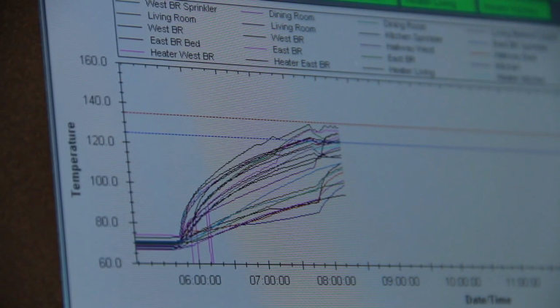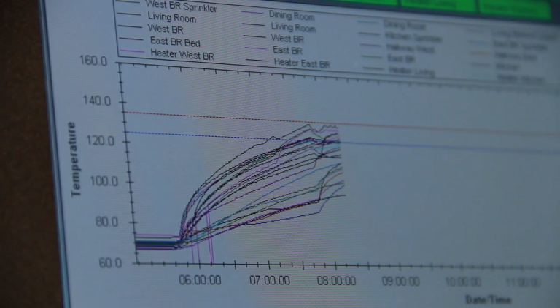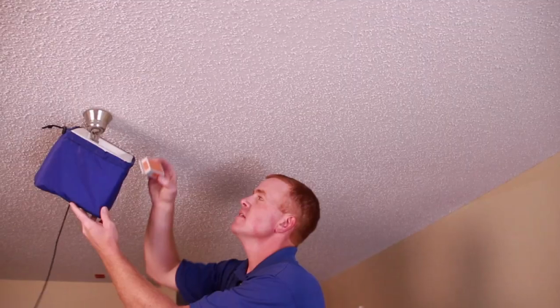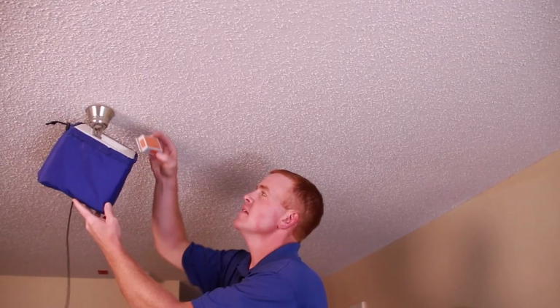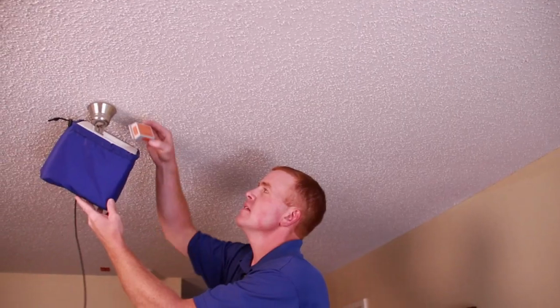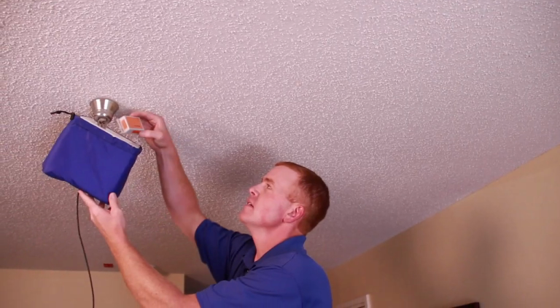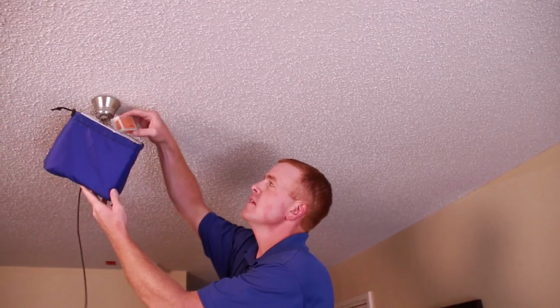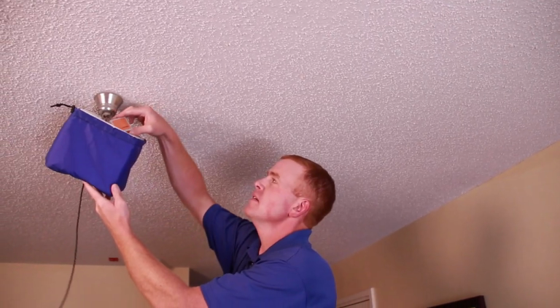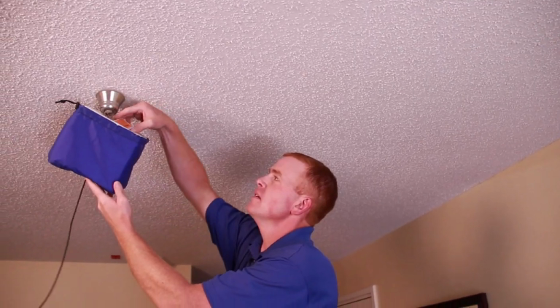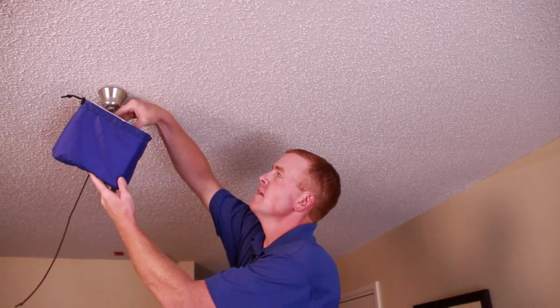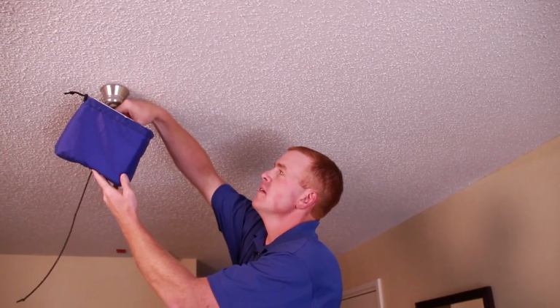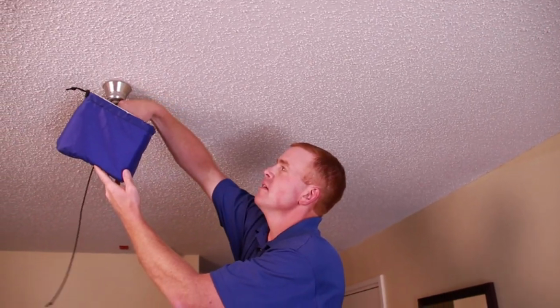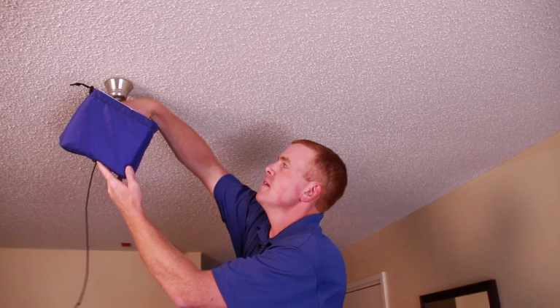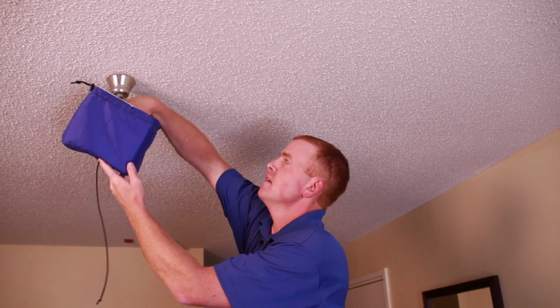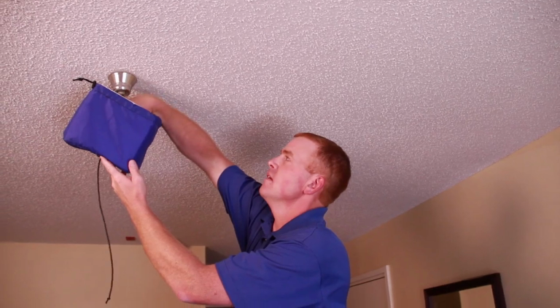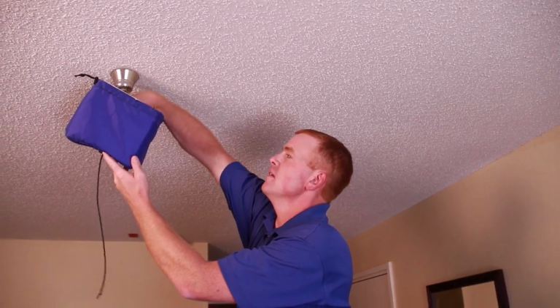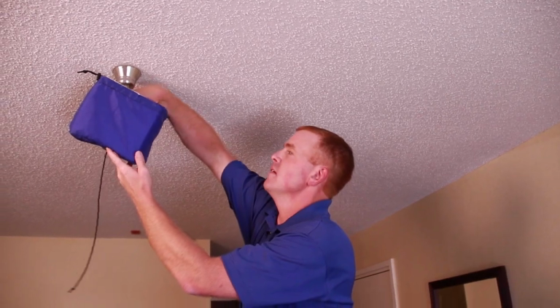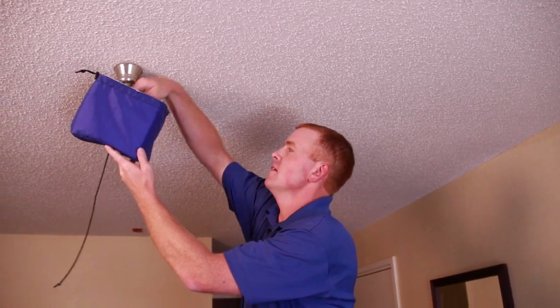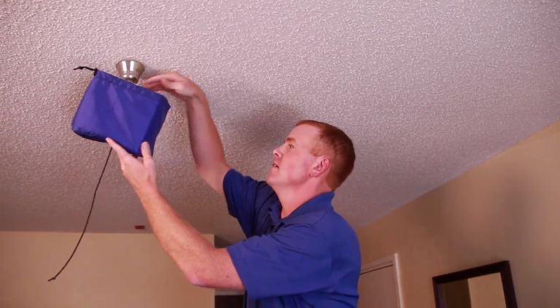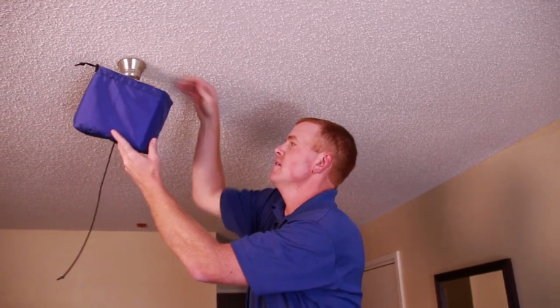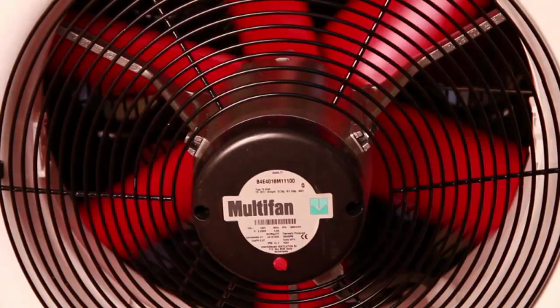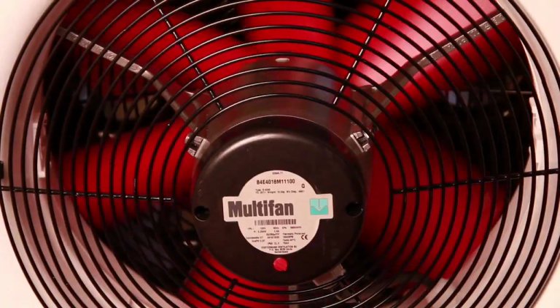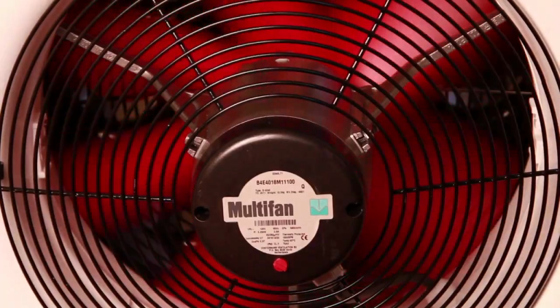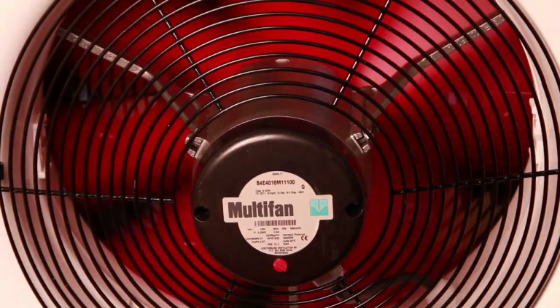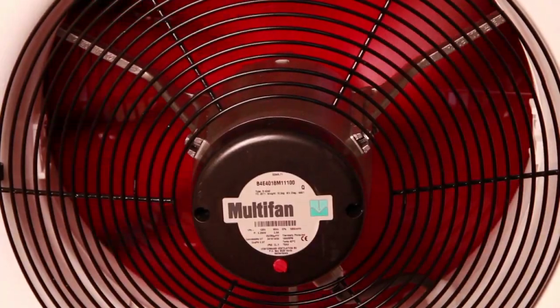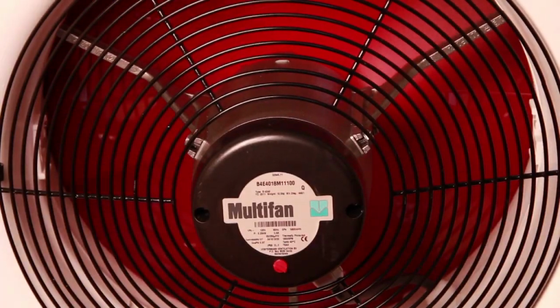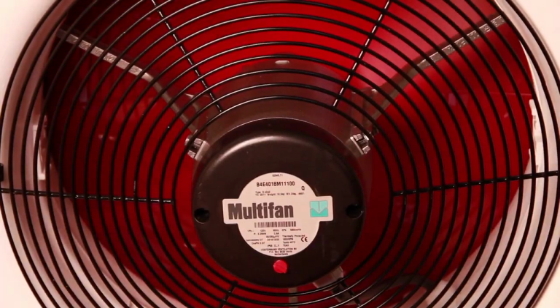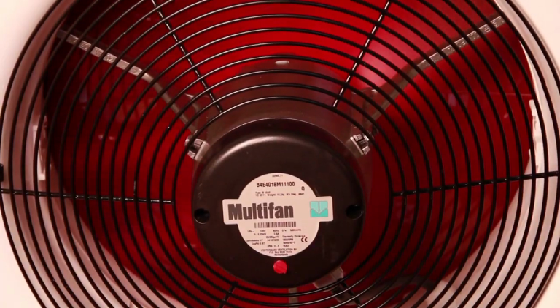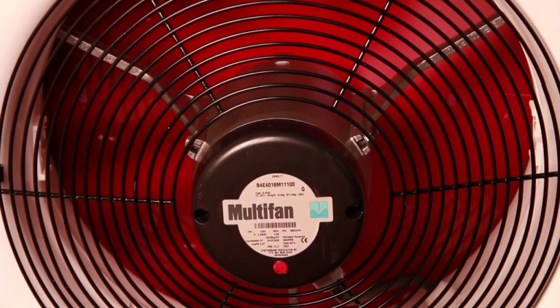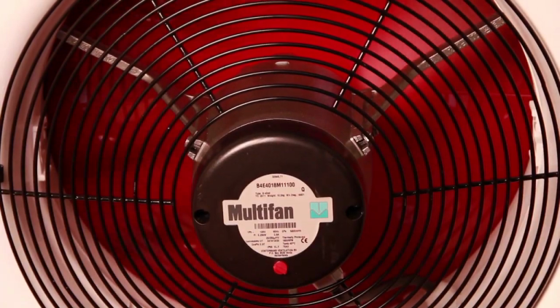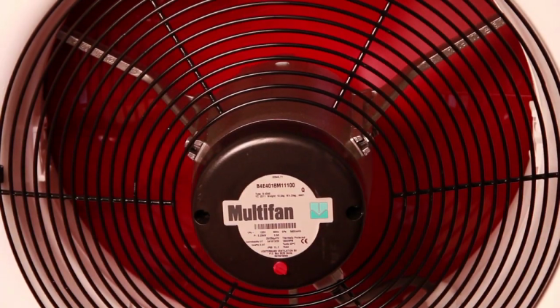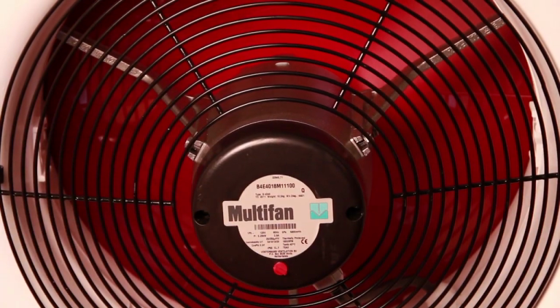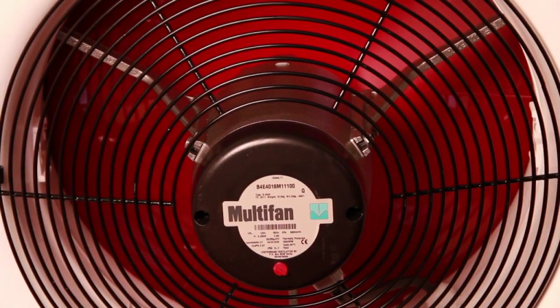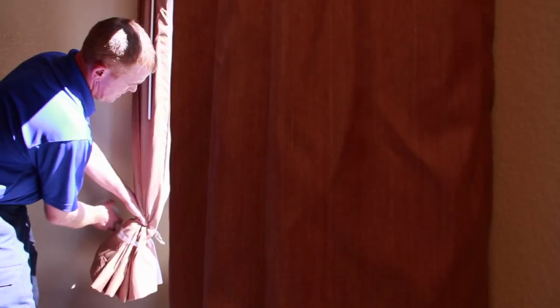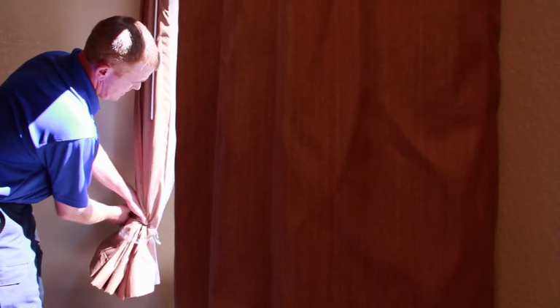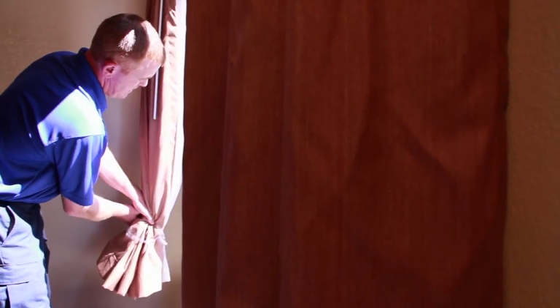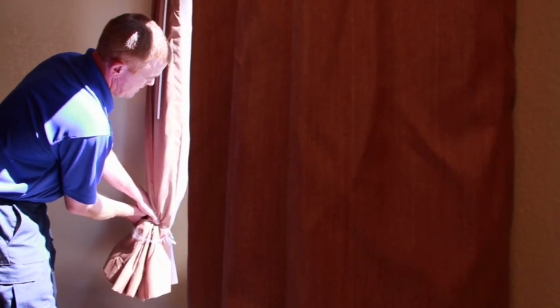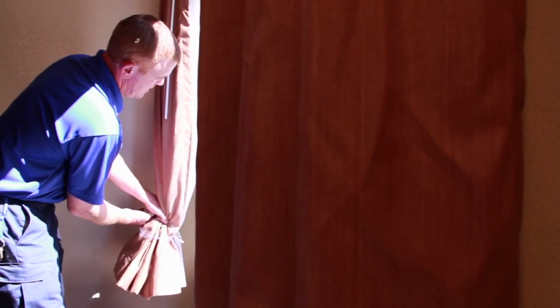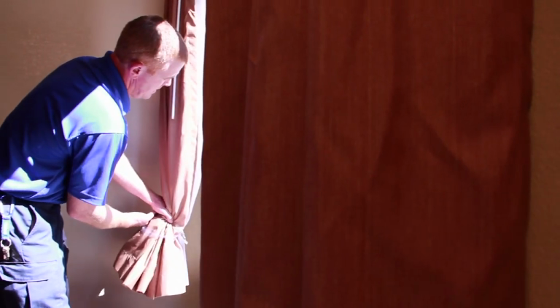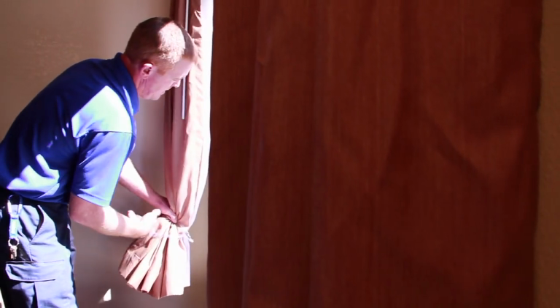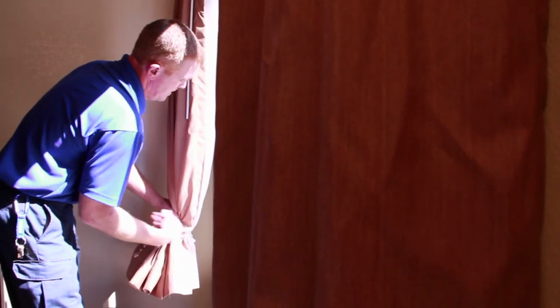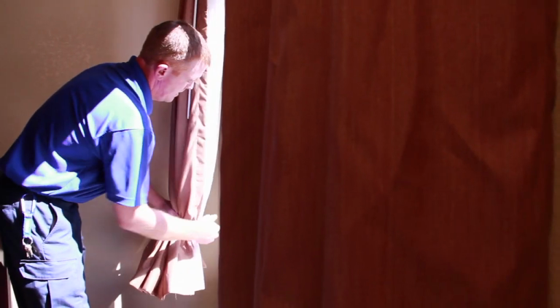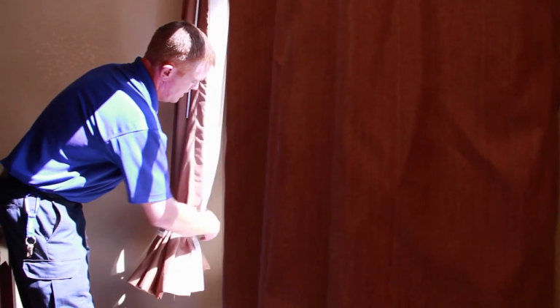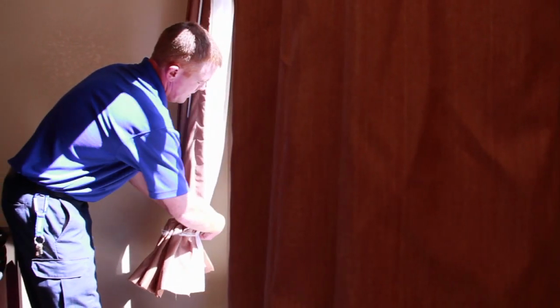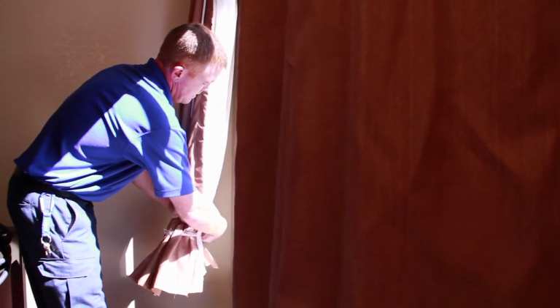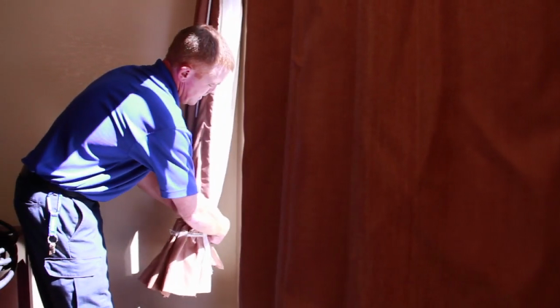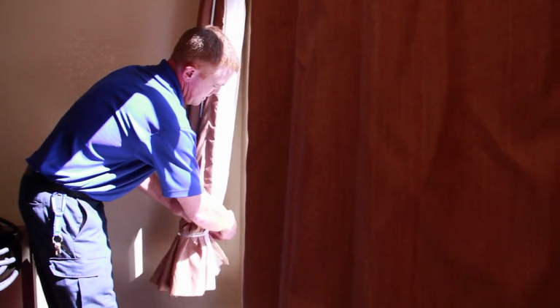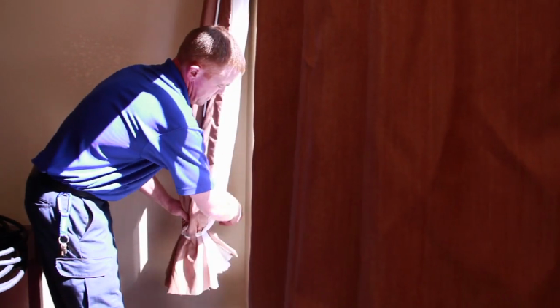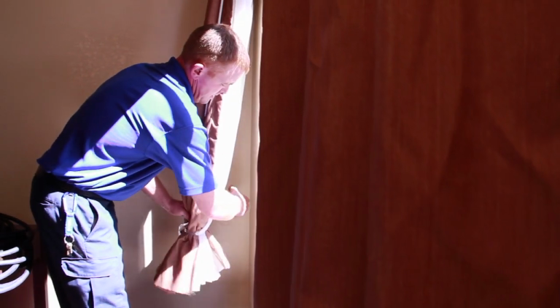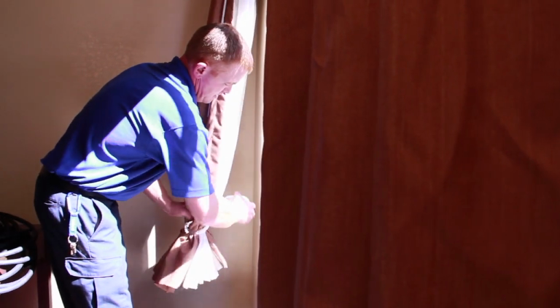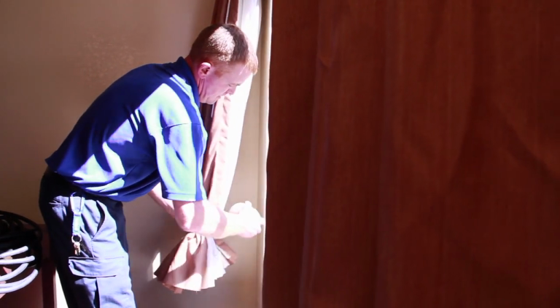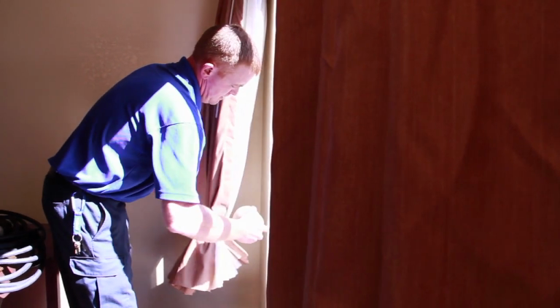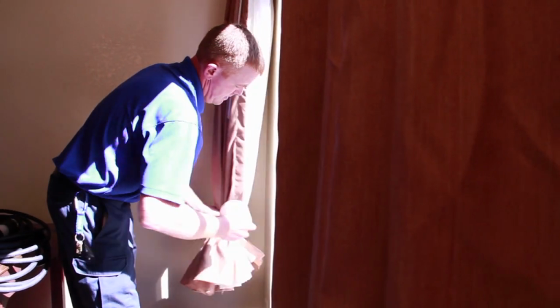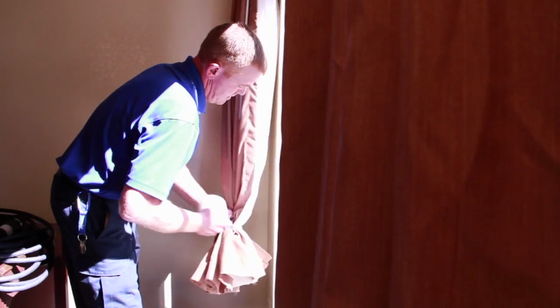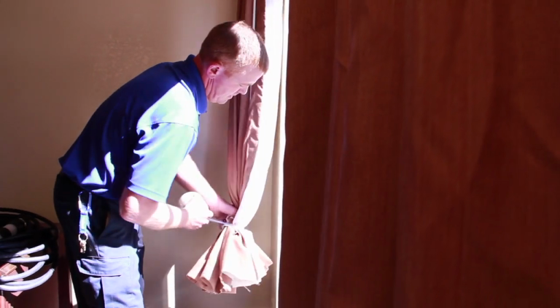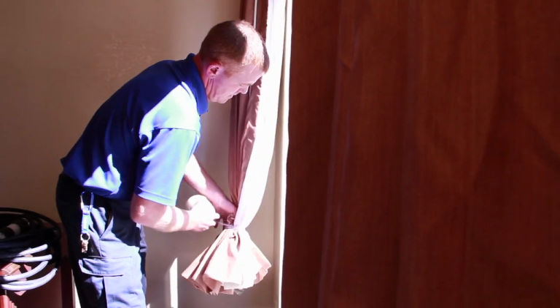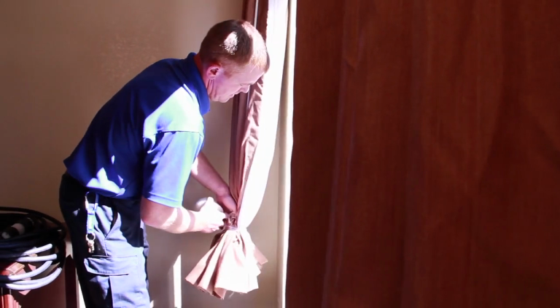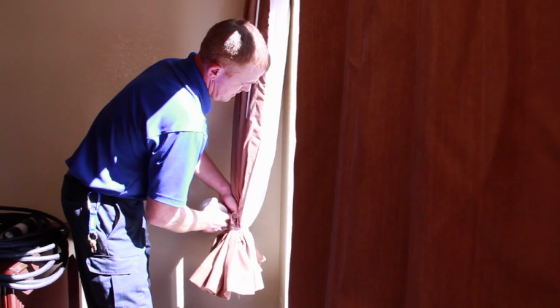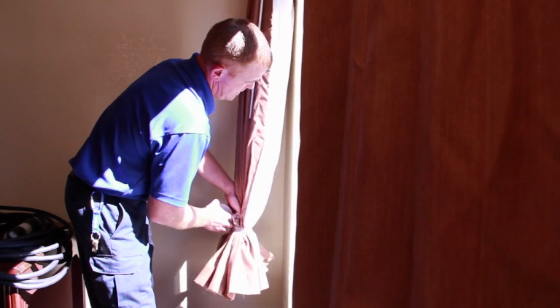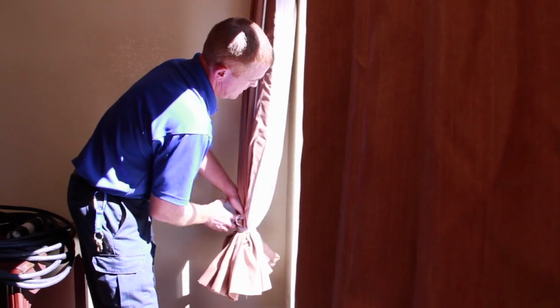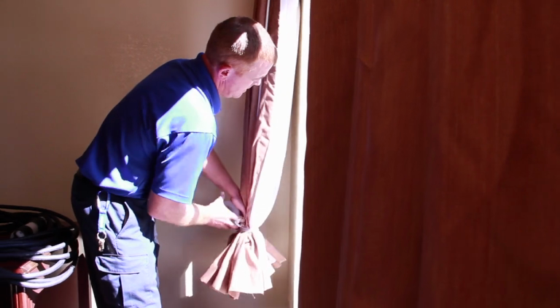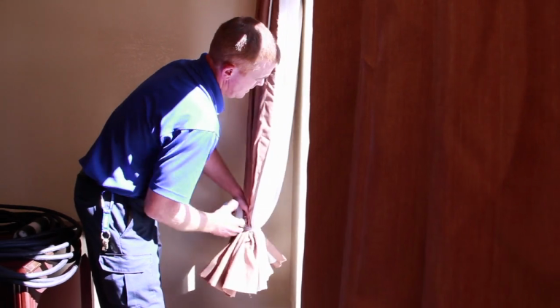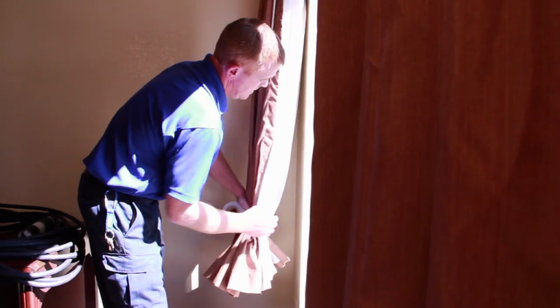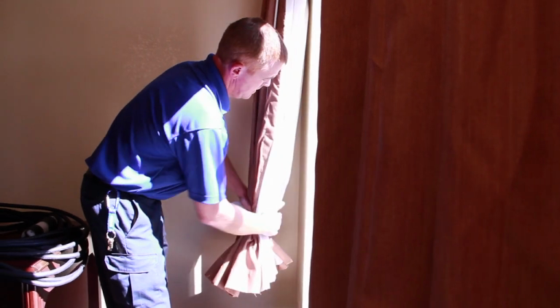It has to be uniform heat throughout. We use fans to direct and target that heat into the cracks and crevices and recesses where it needs to go.